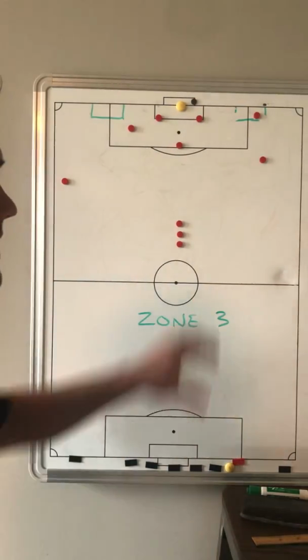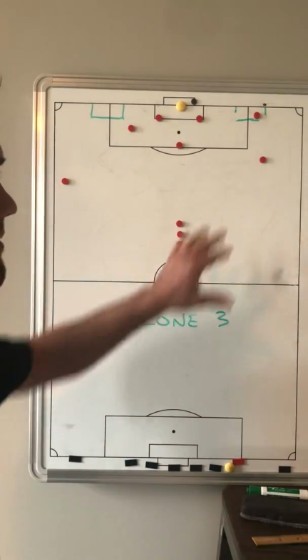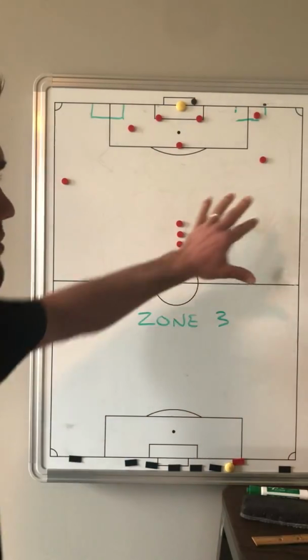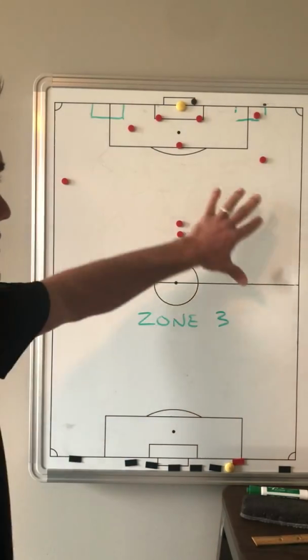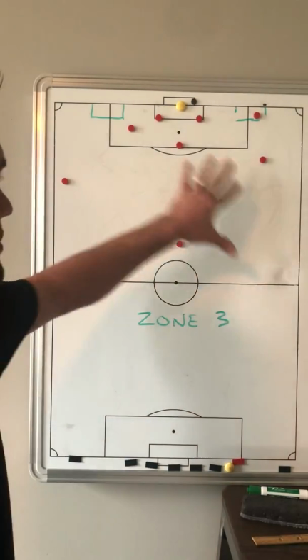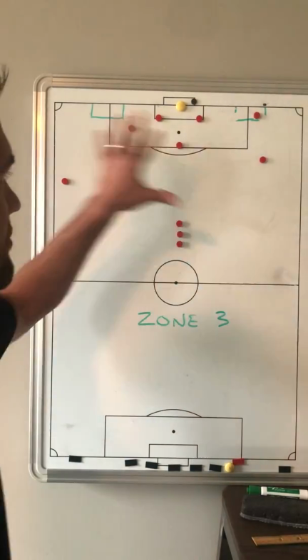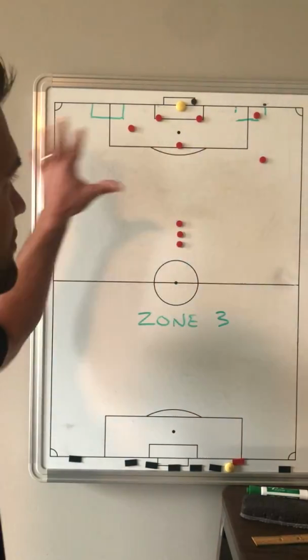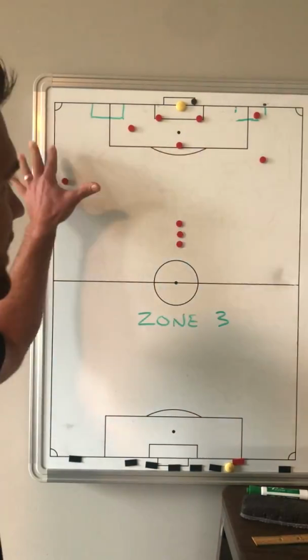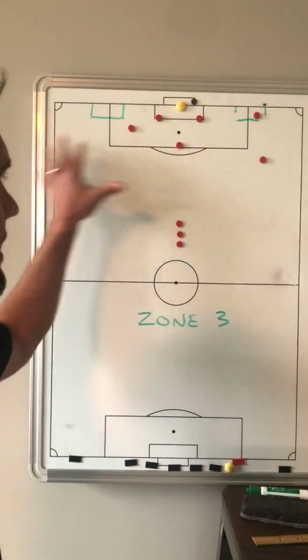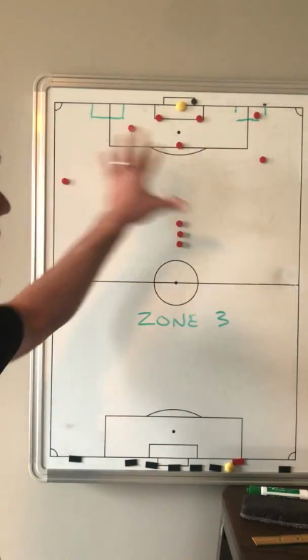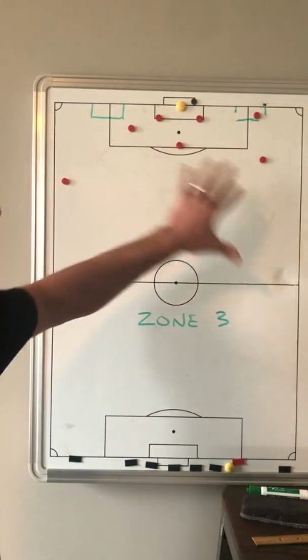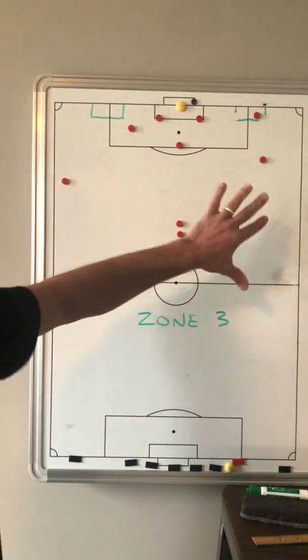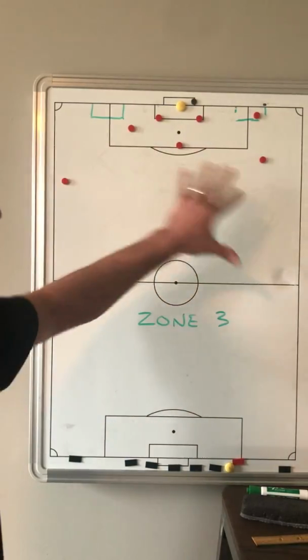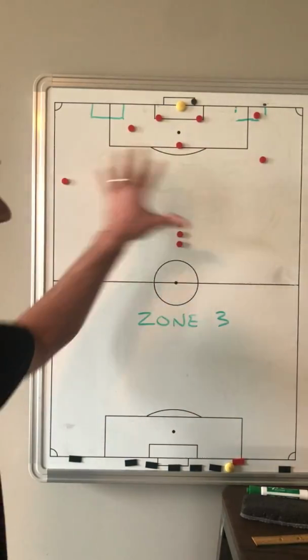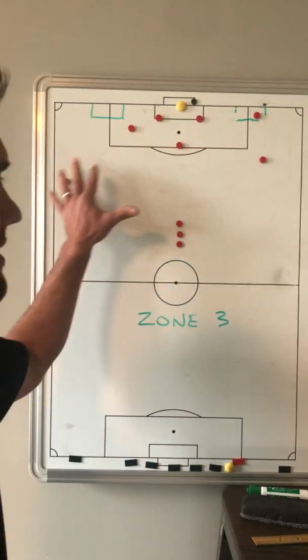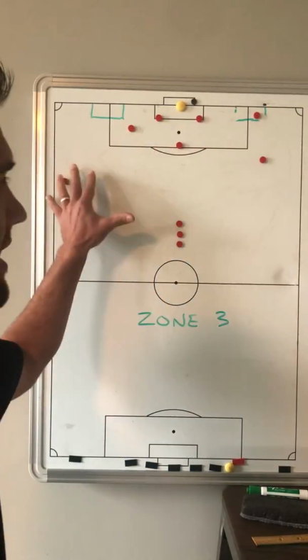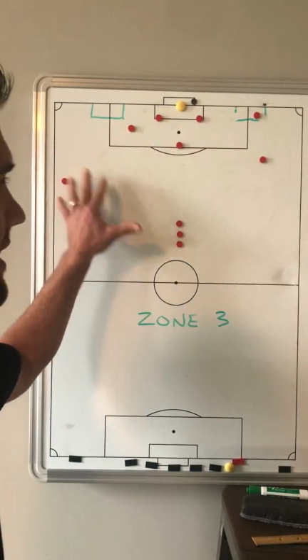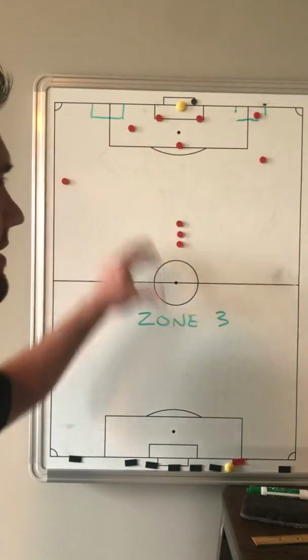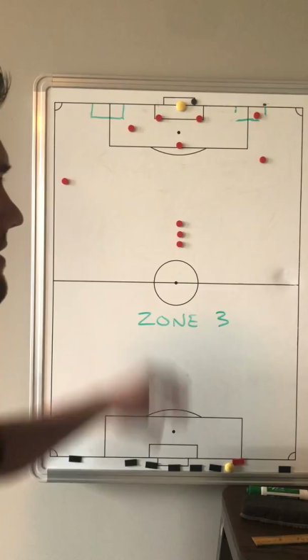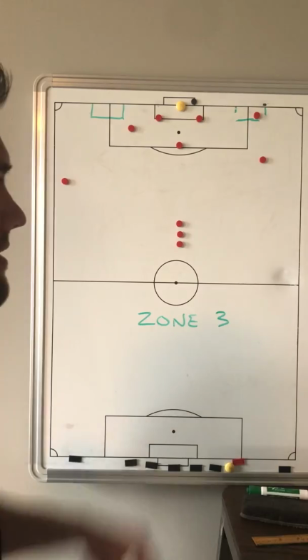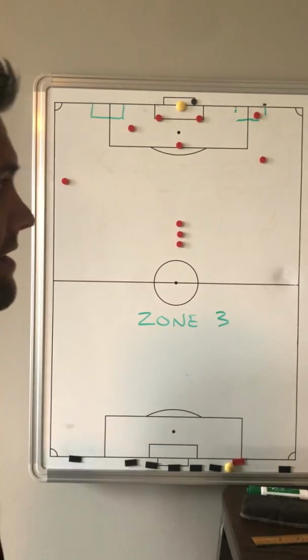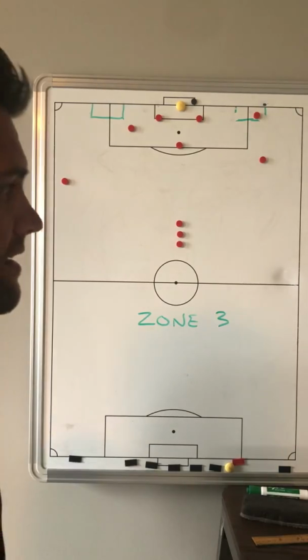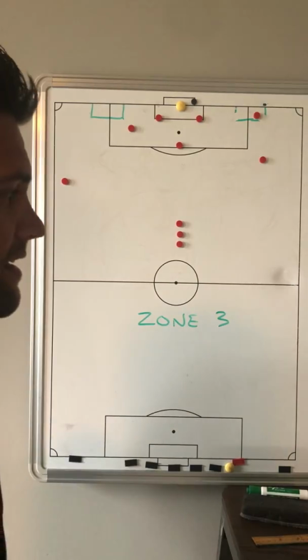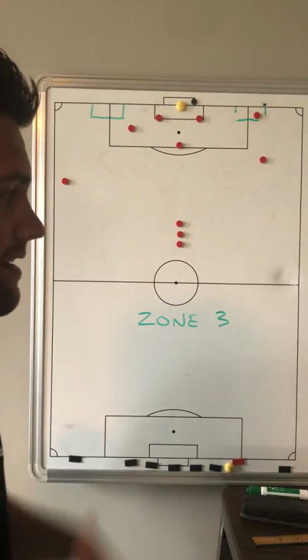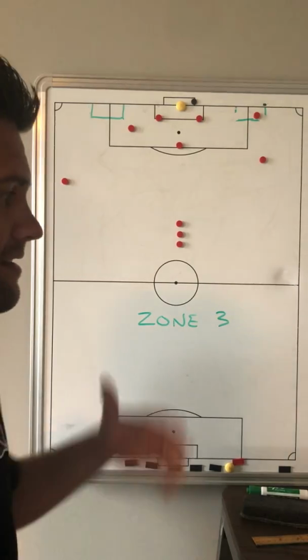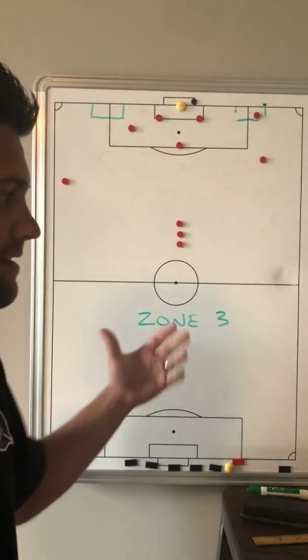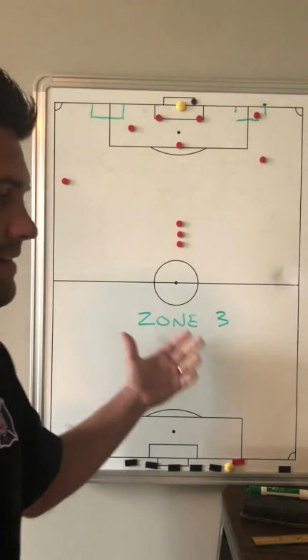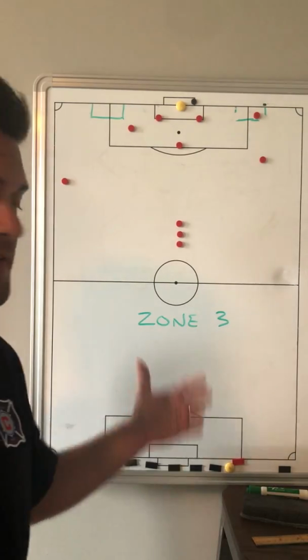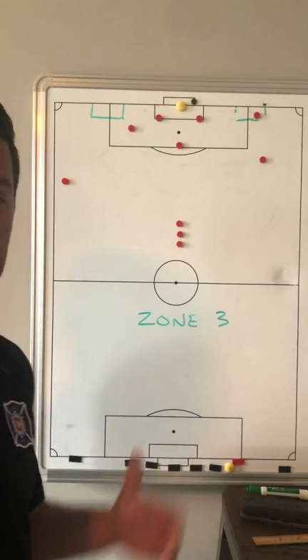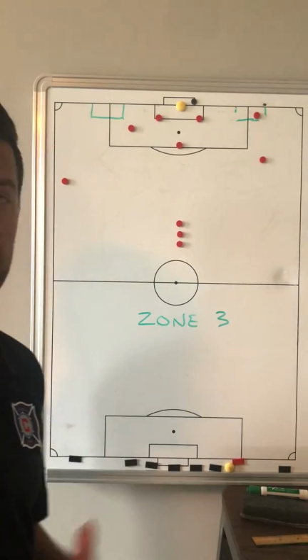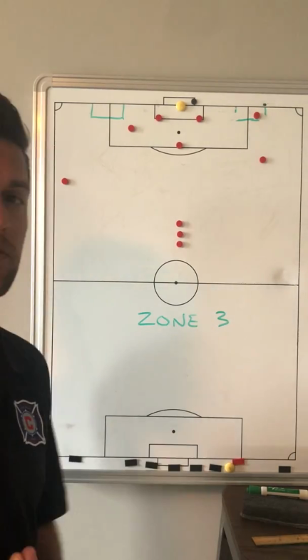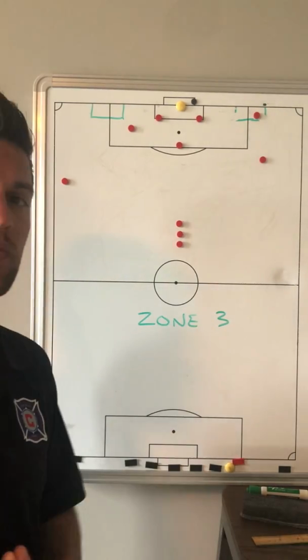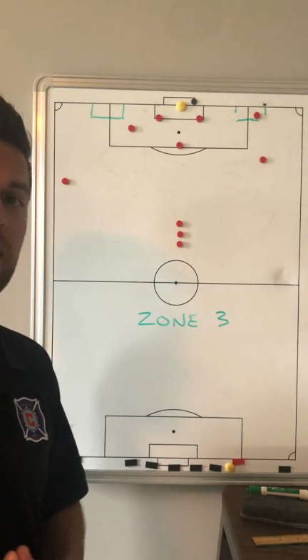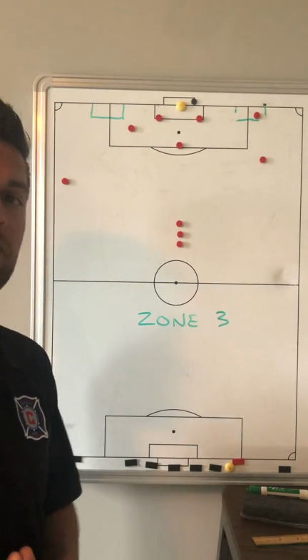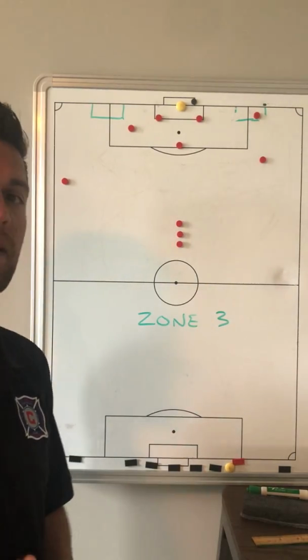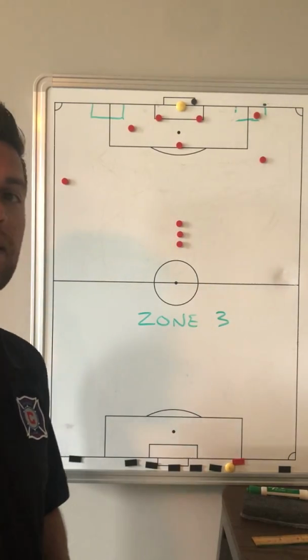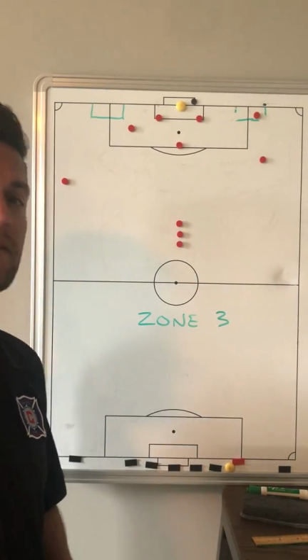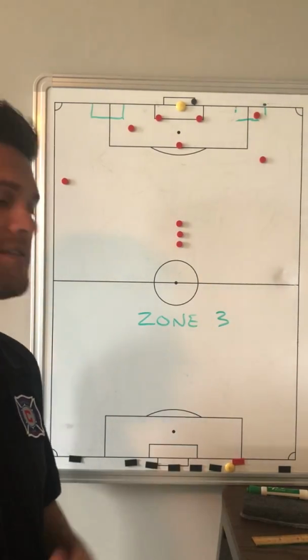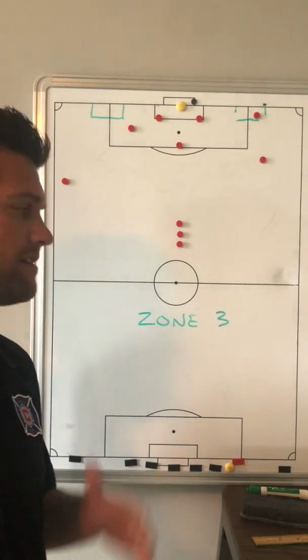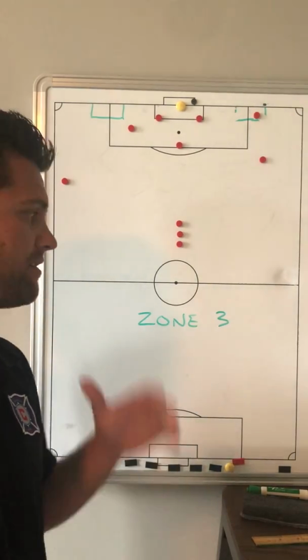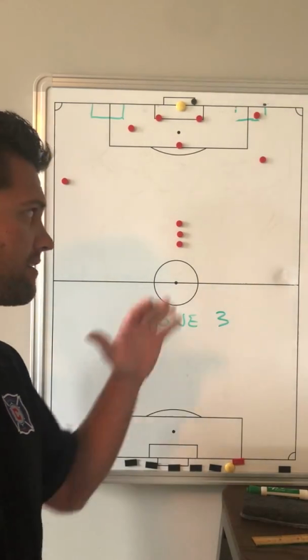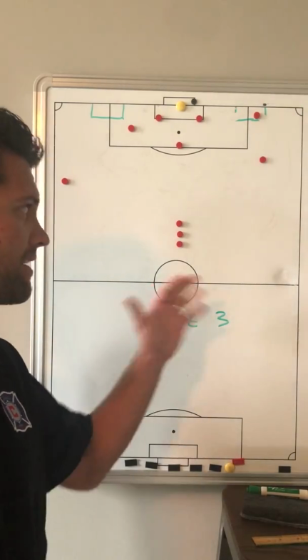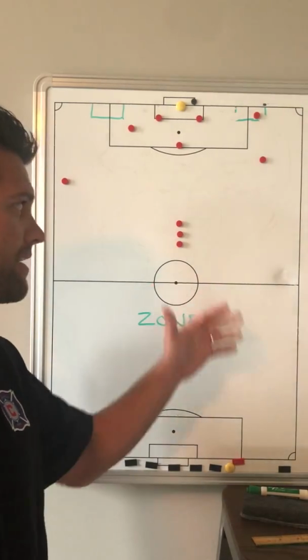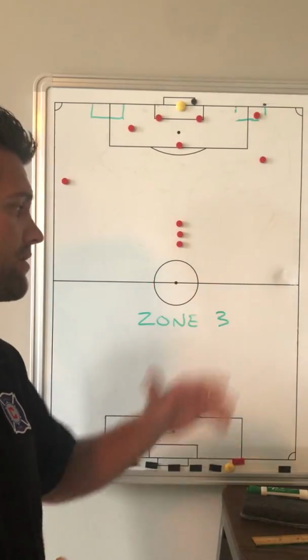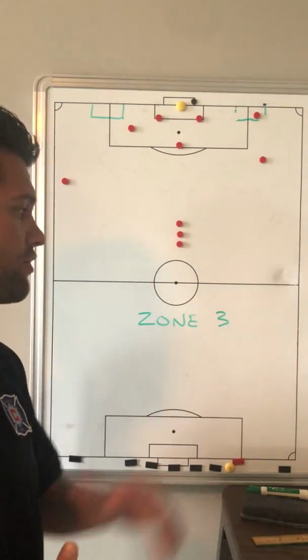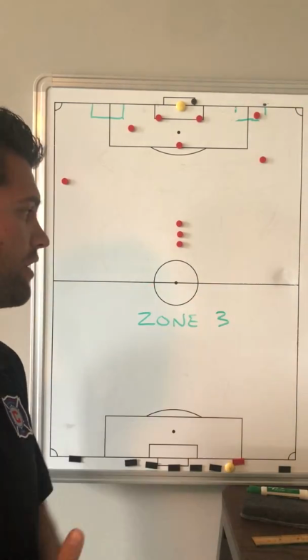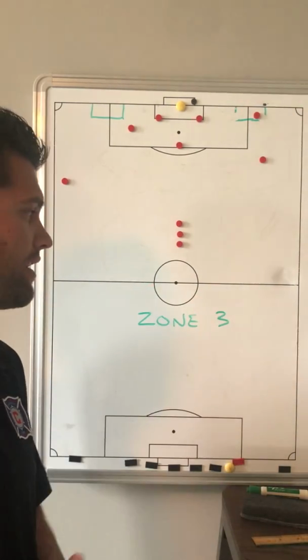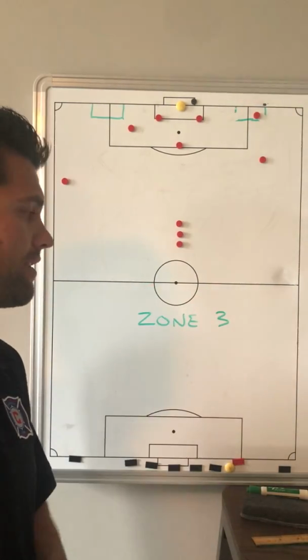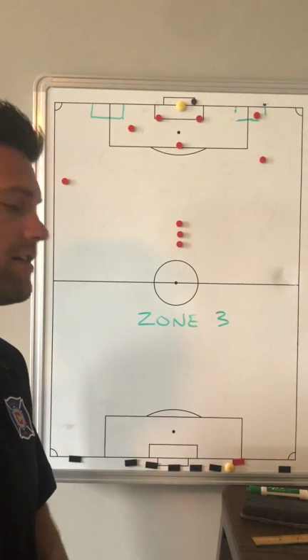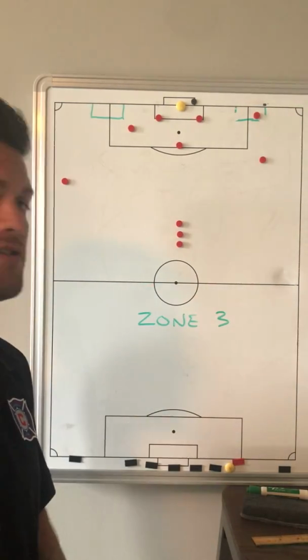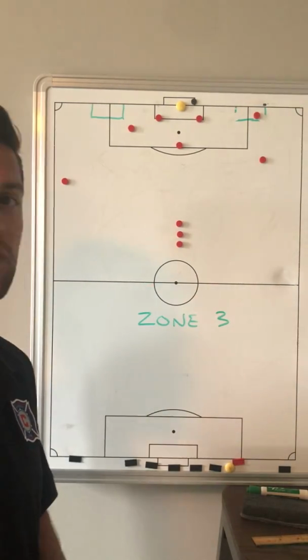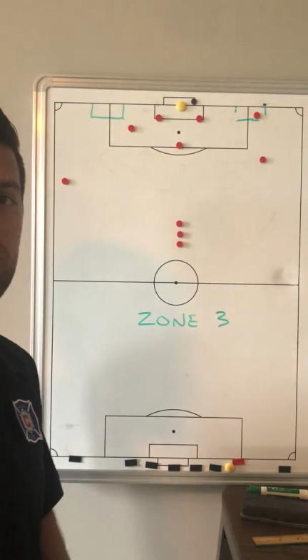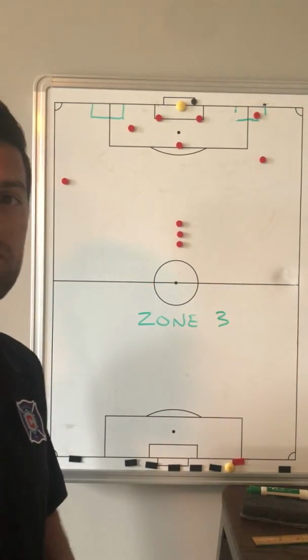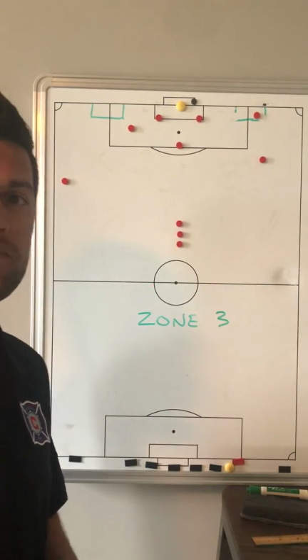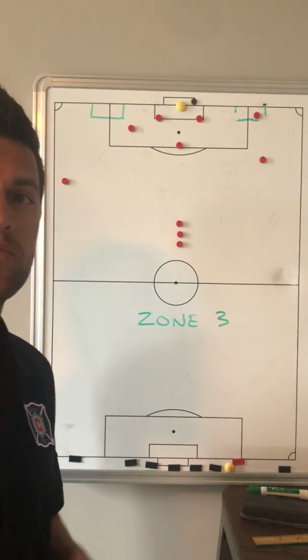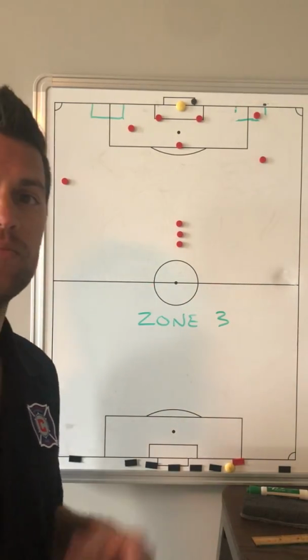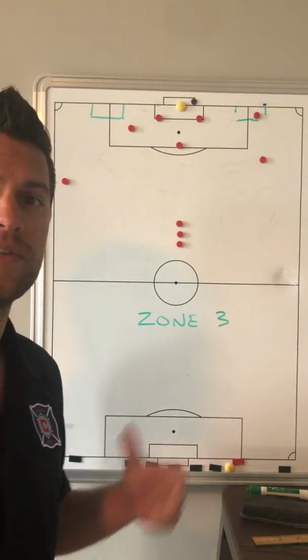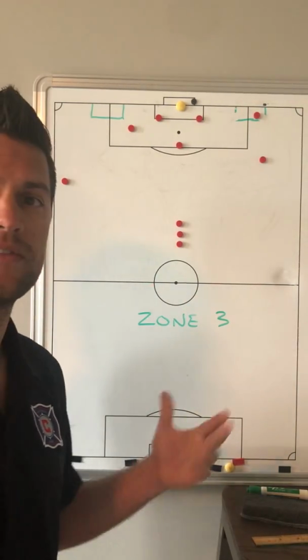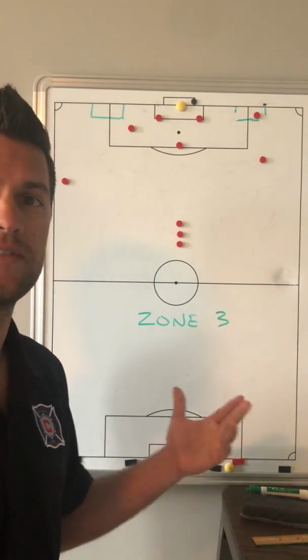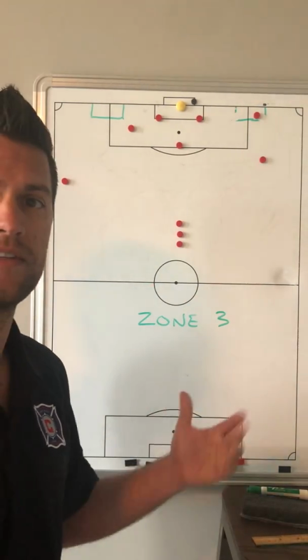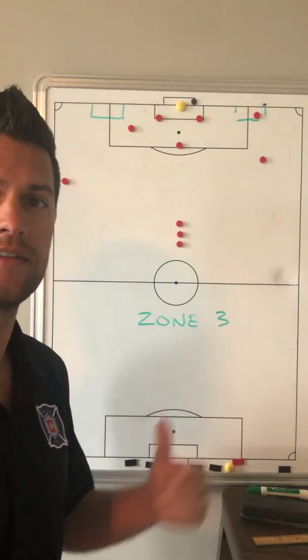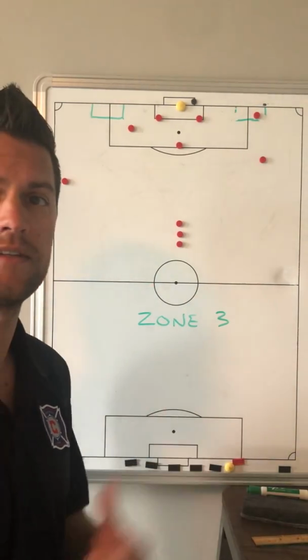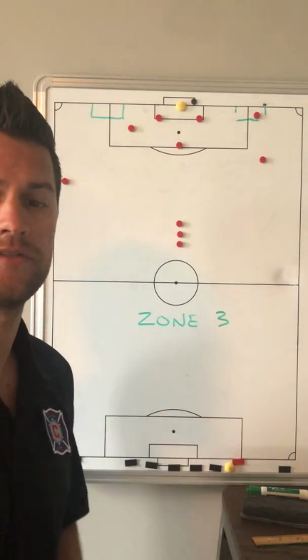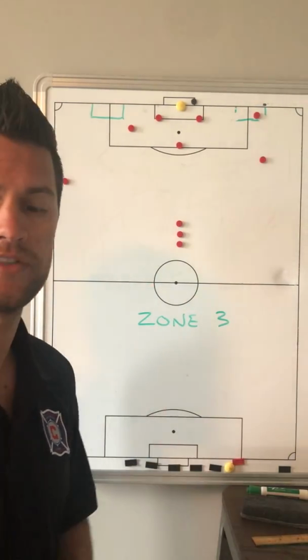Again, play goes on the opposite side — easily 15 to 20 minutes just concentrating on Zone 3 movements and deliveries.